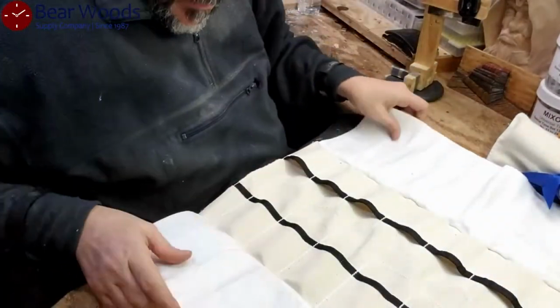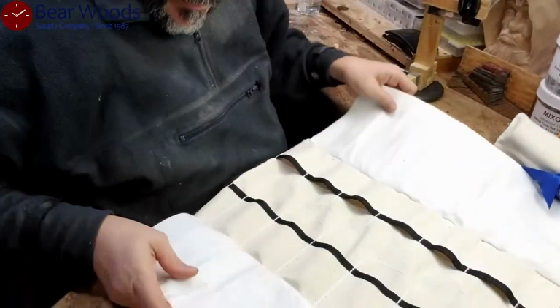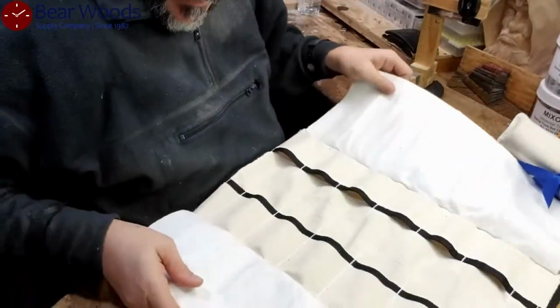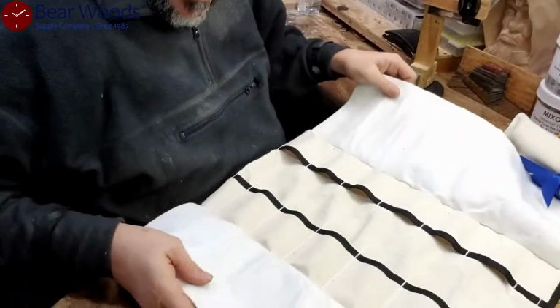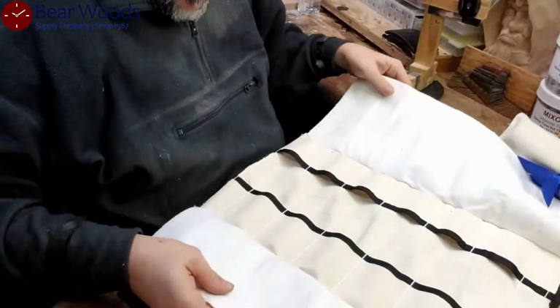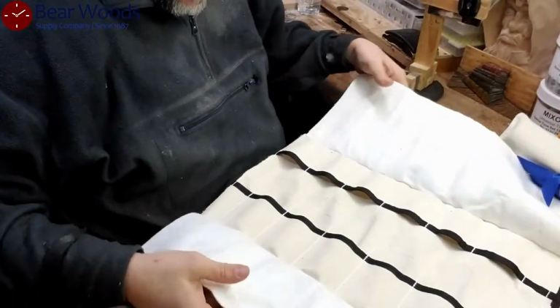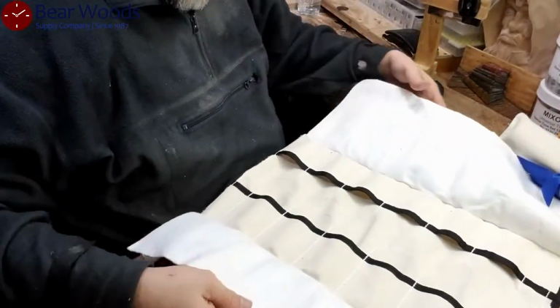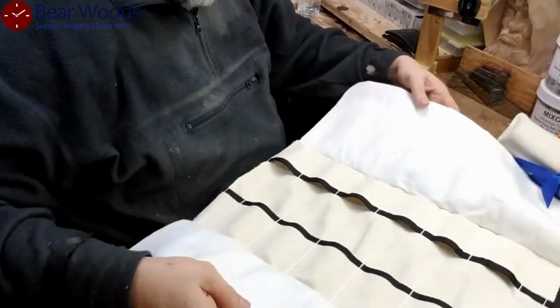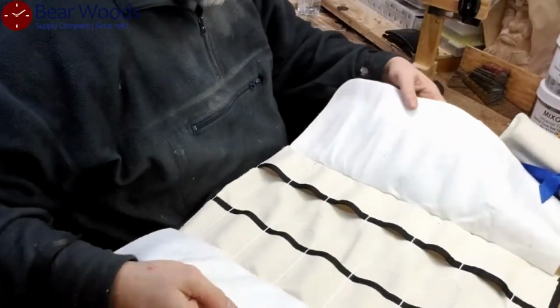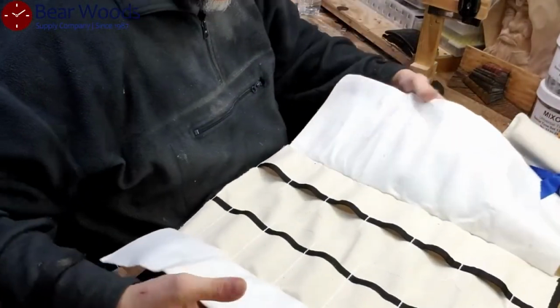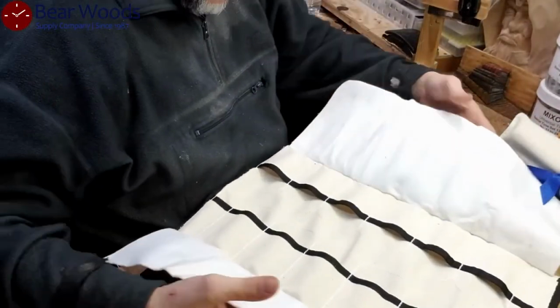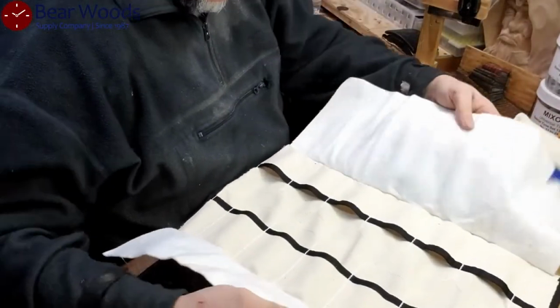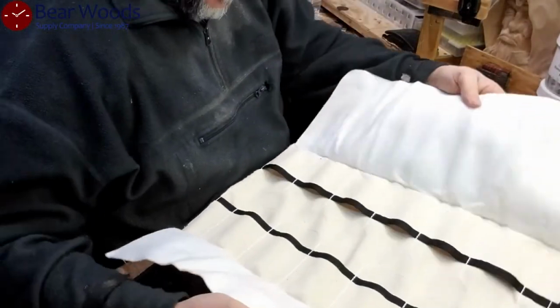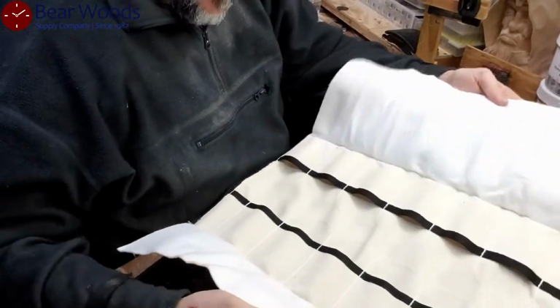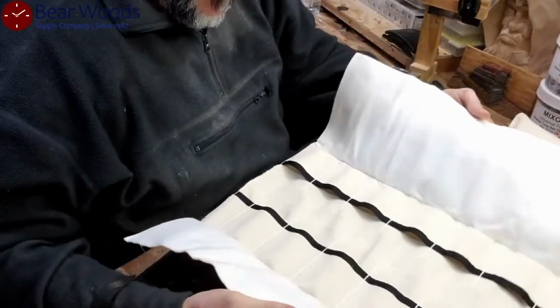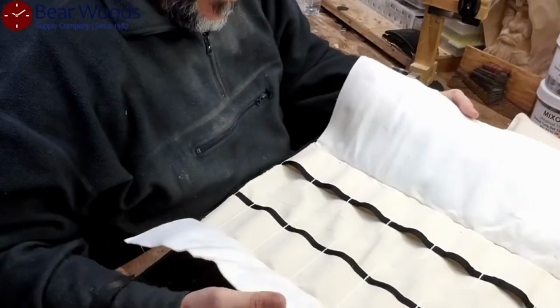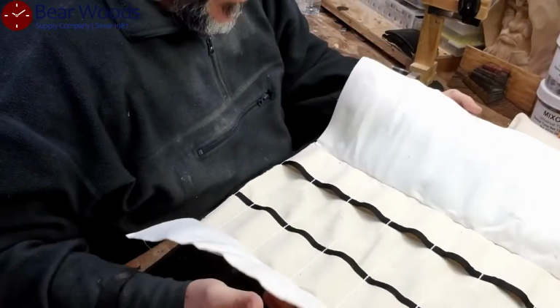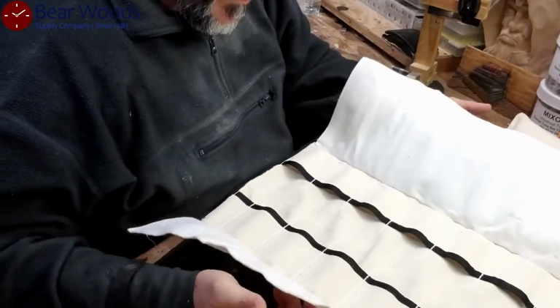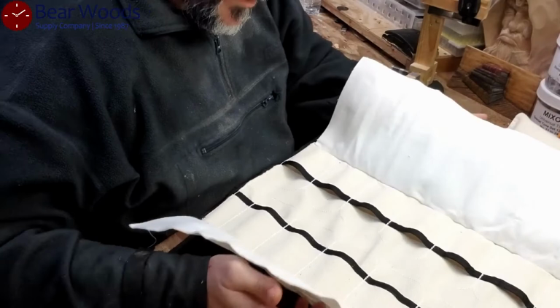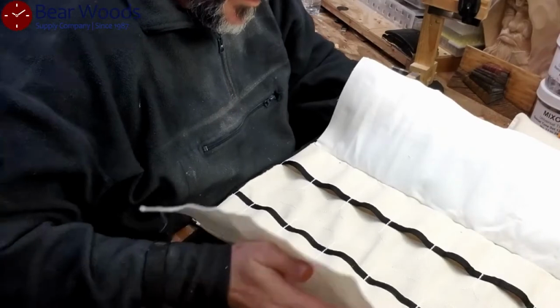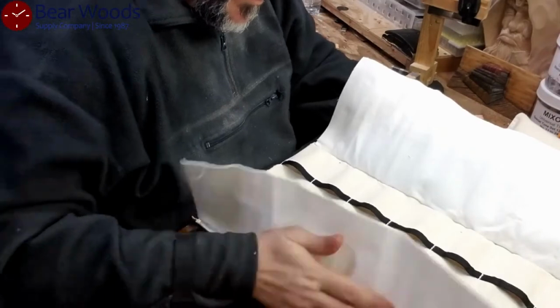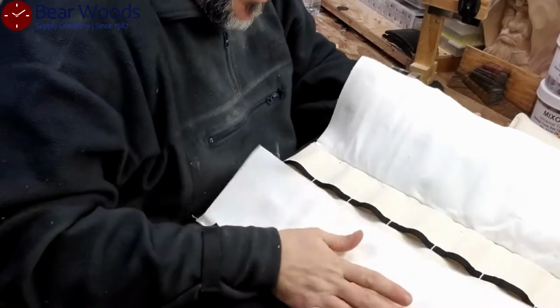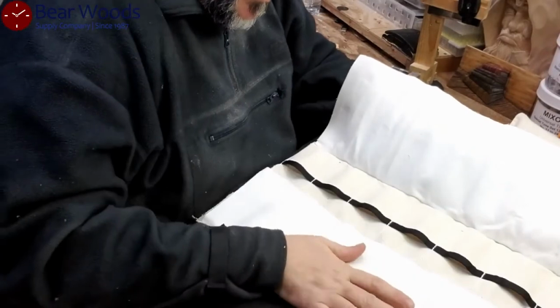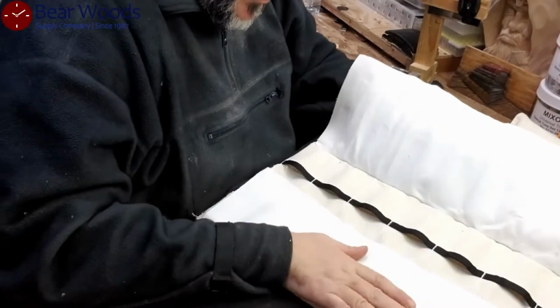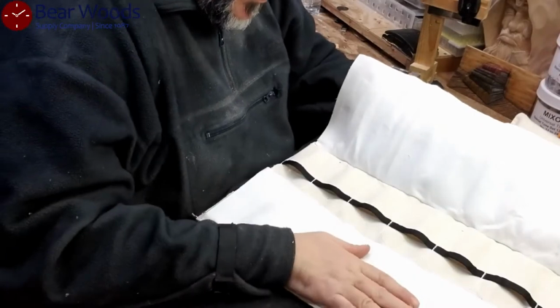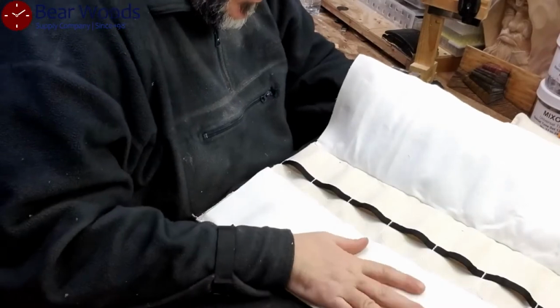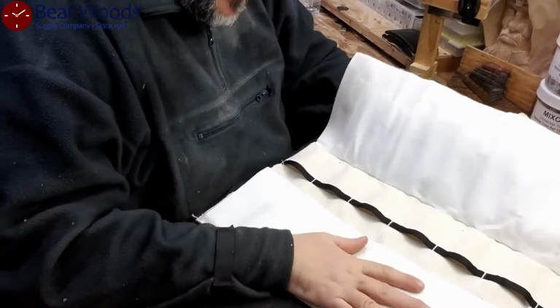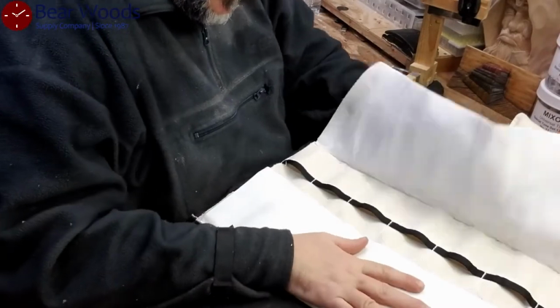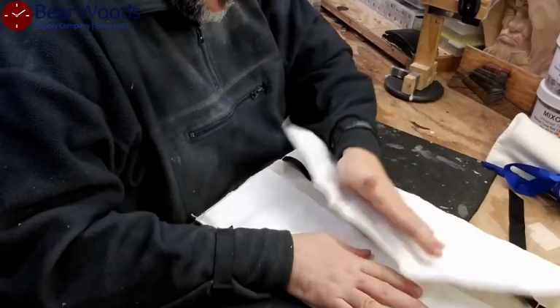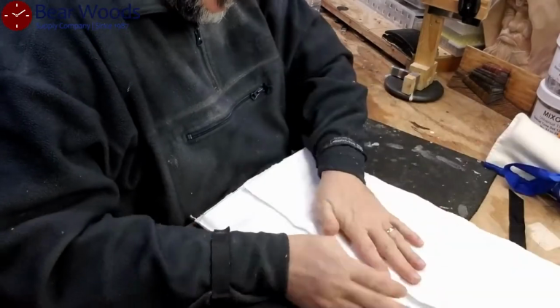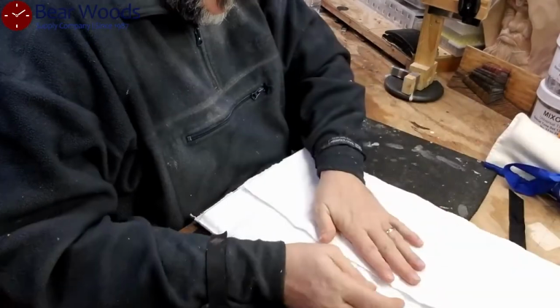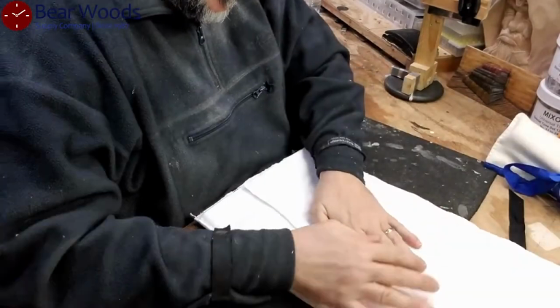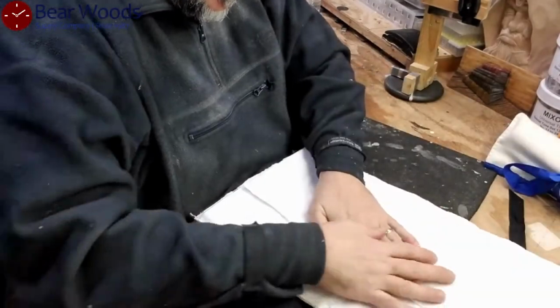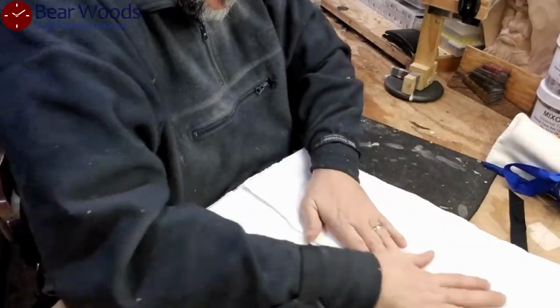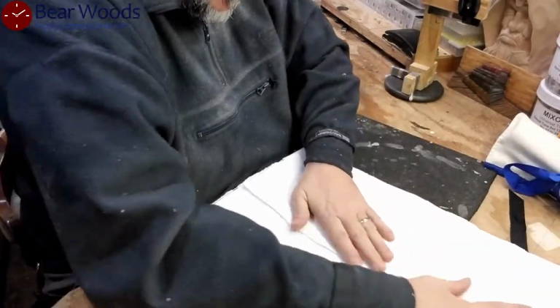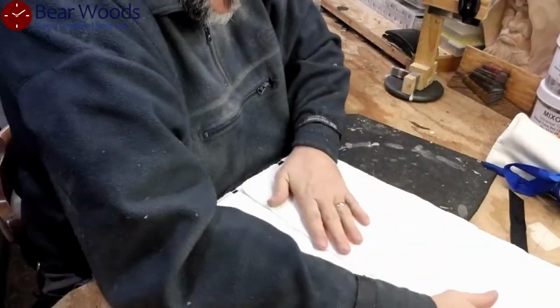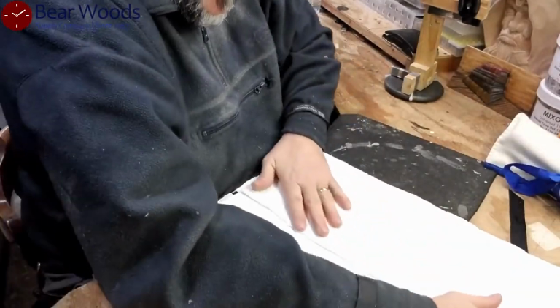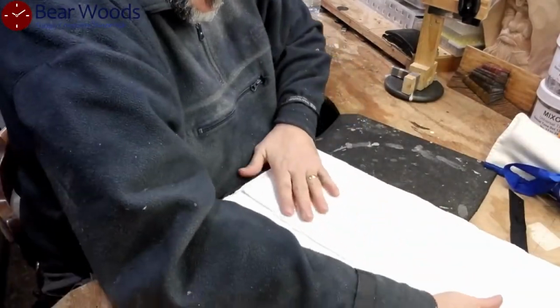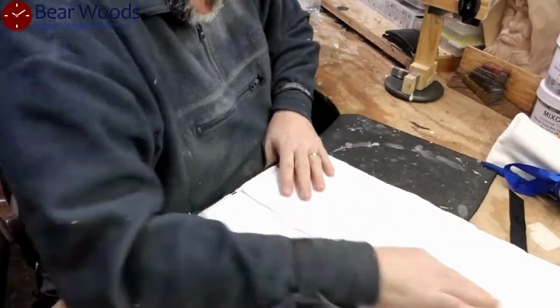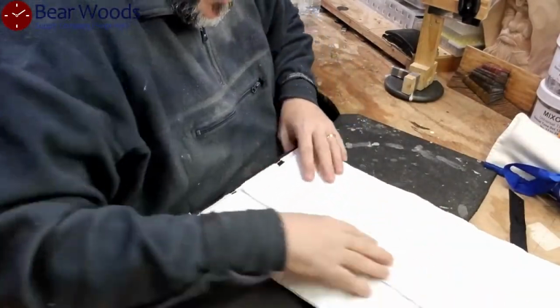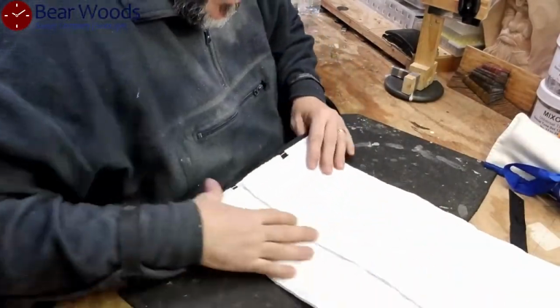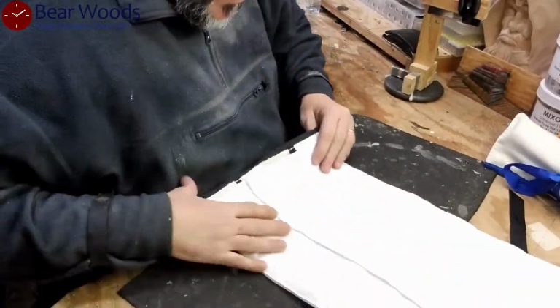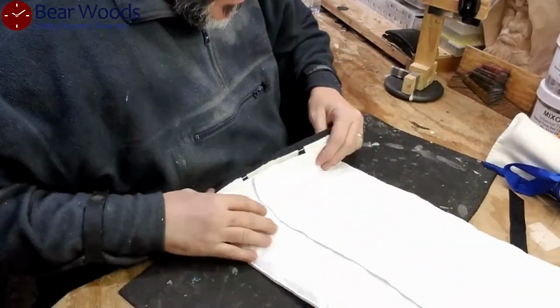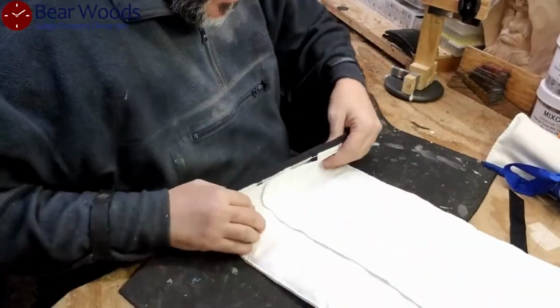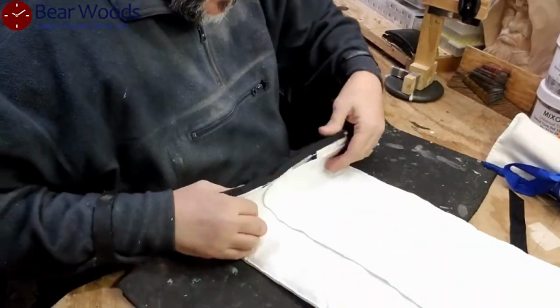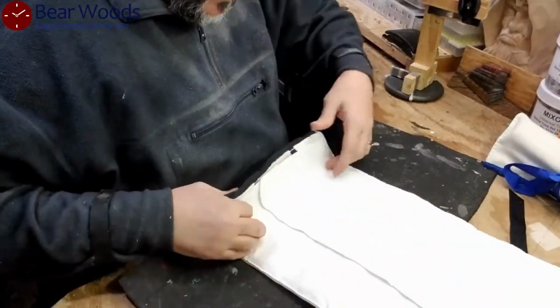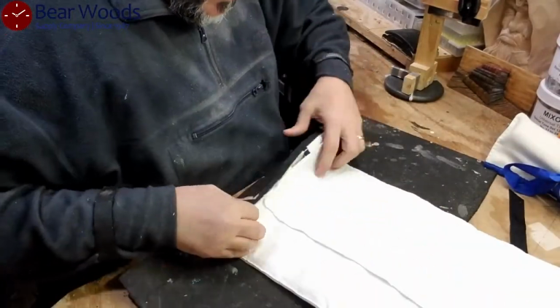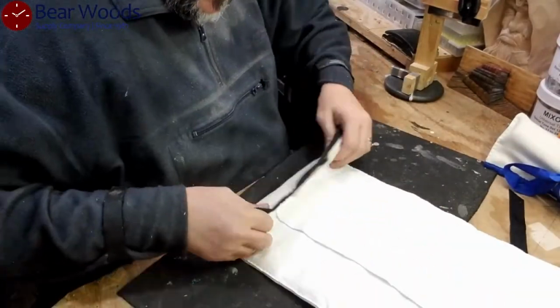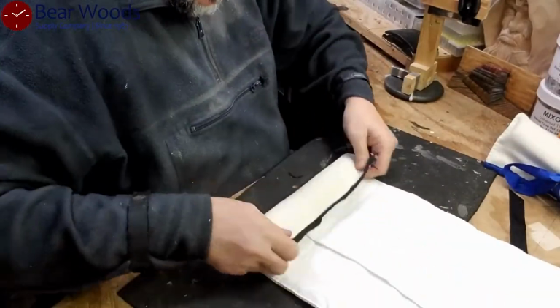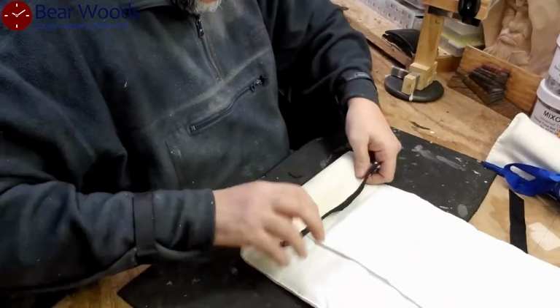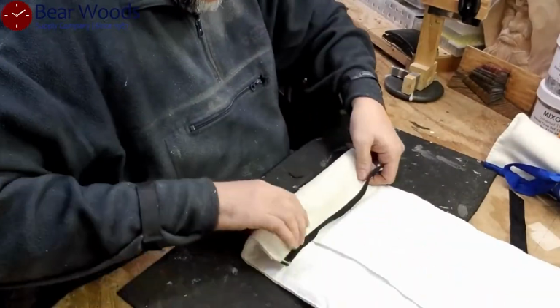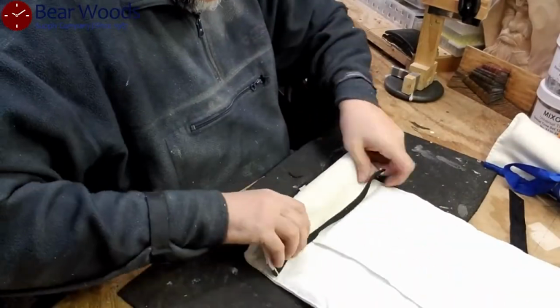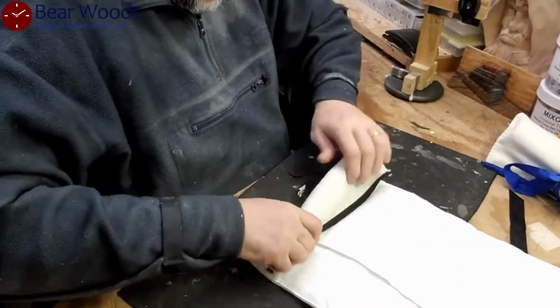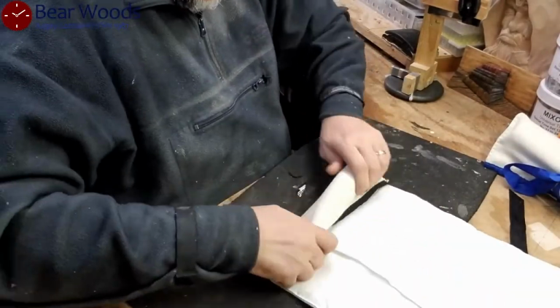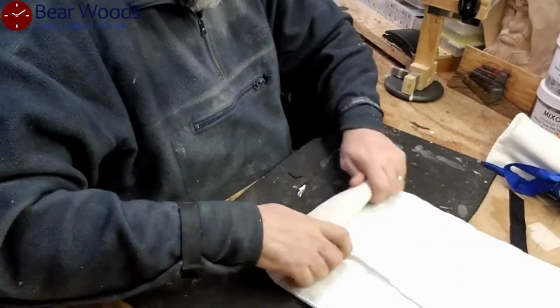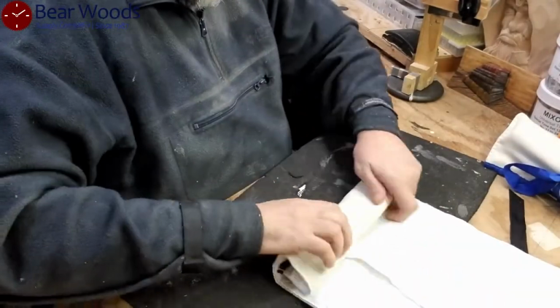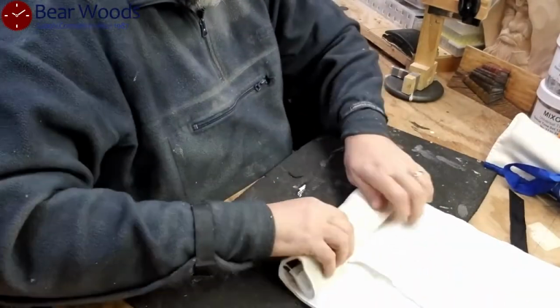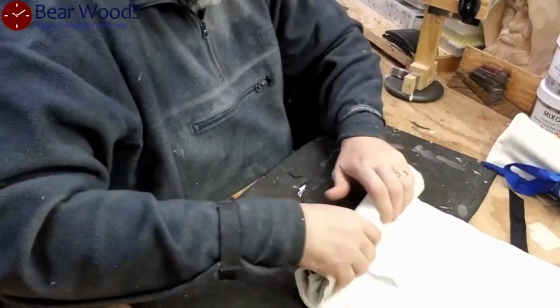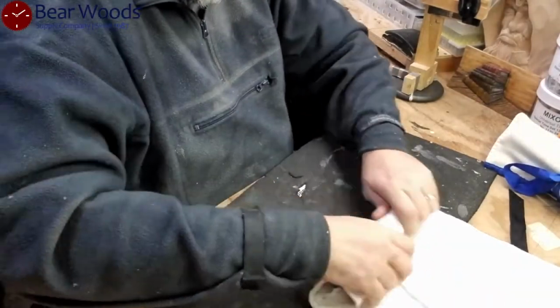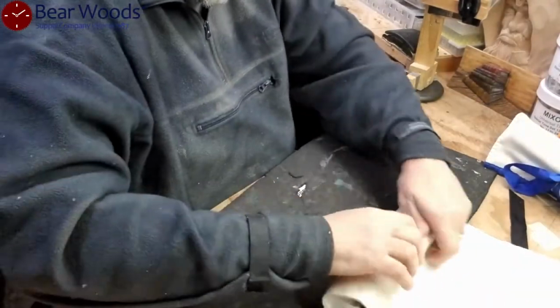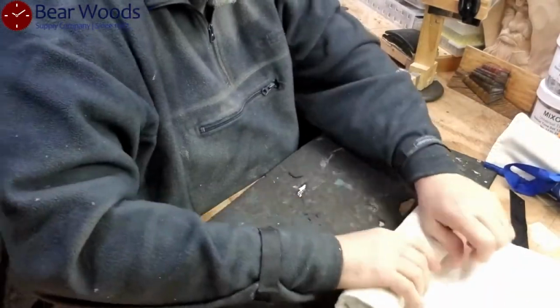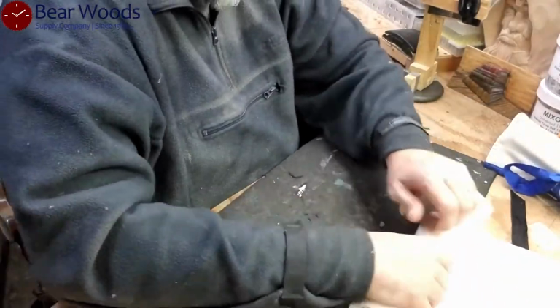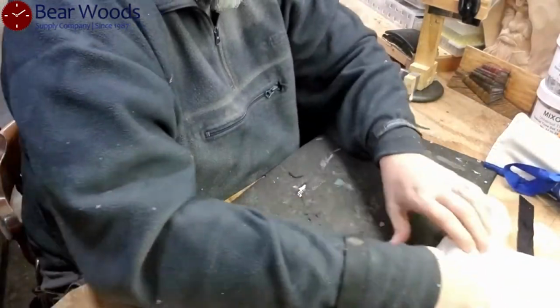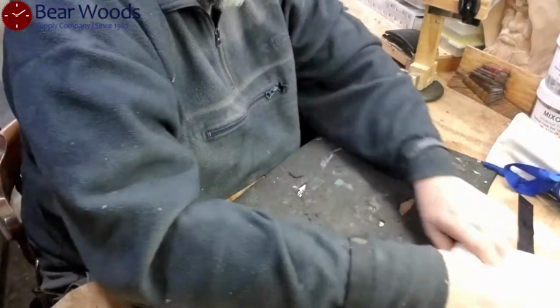I can't get over this tool roll. This thing is so cool. Very nice.